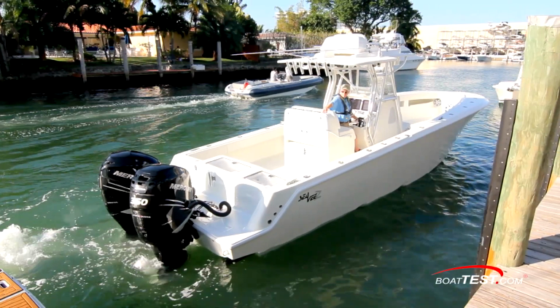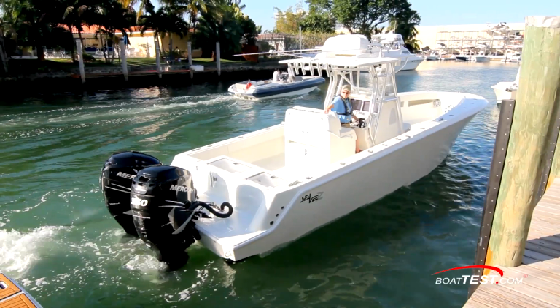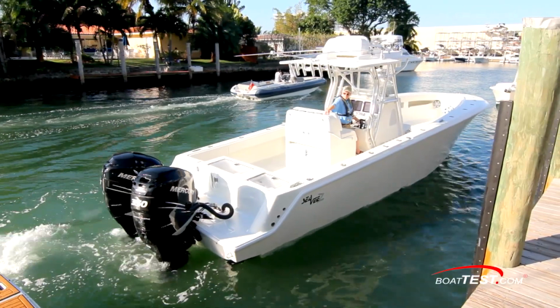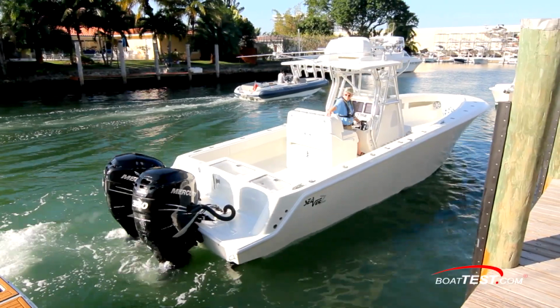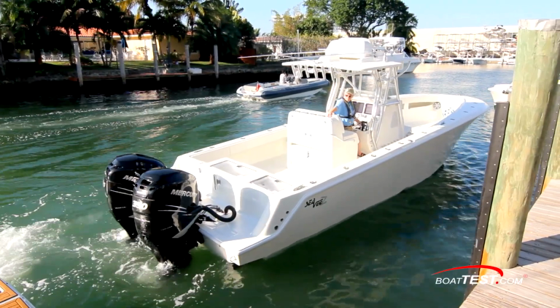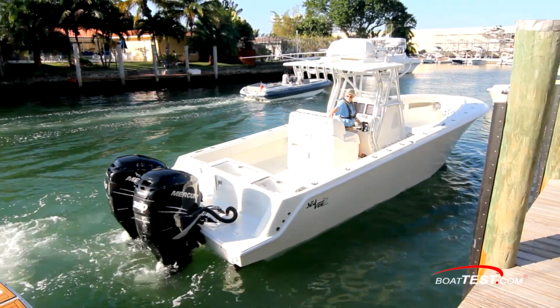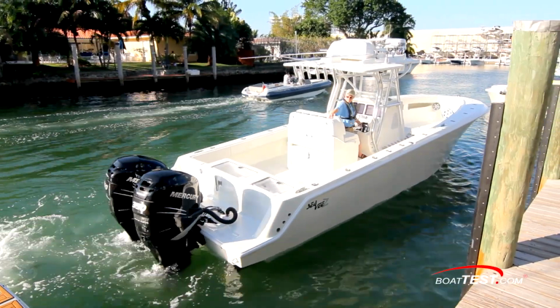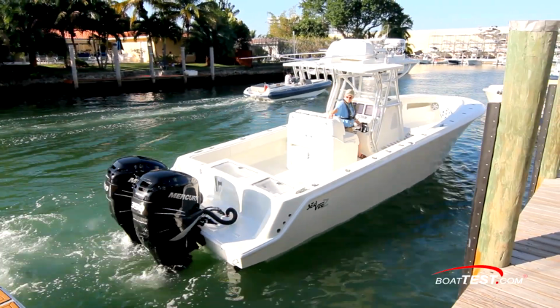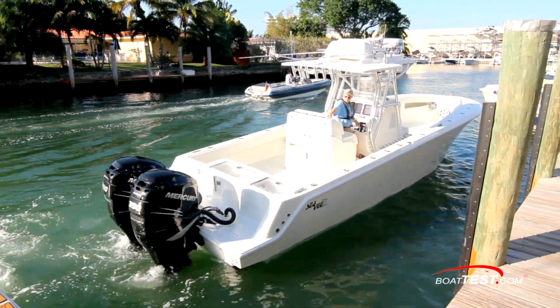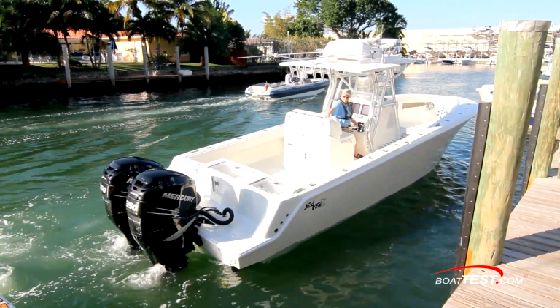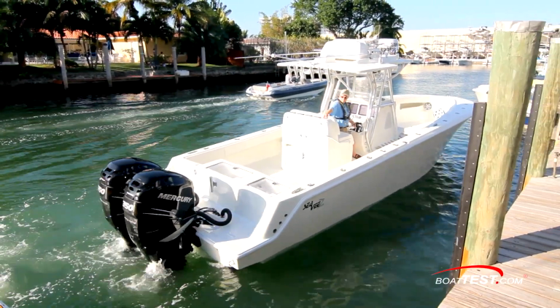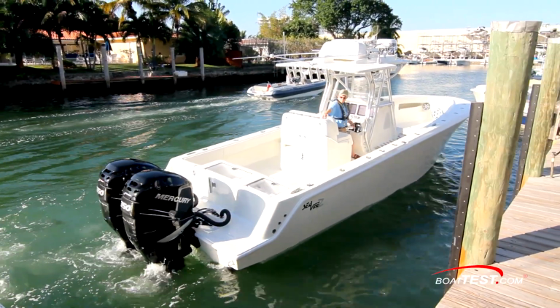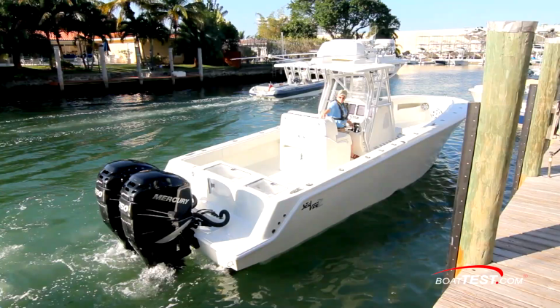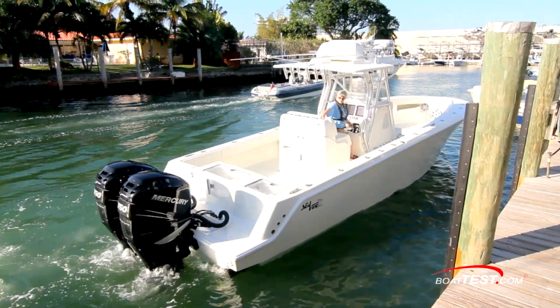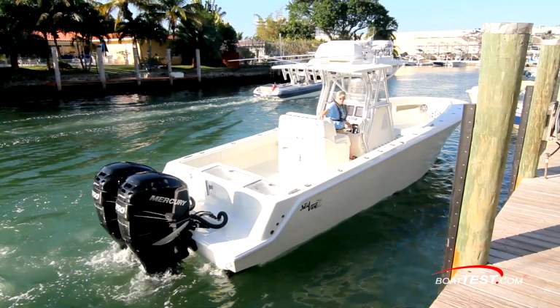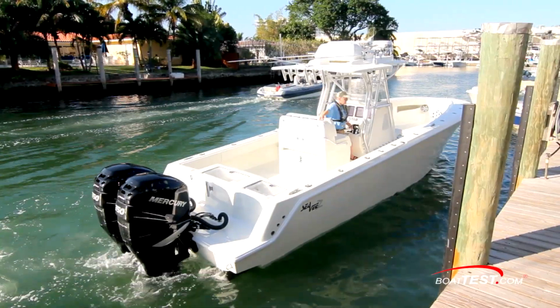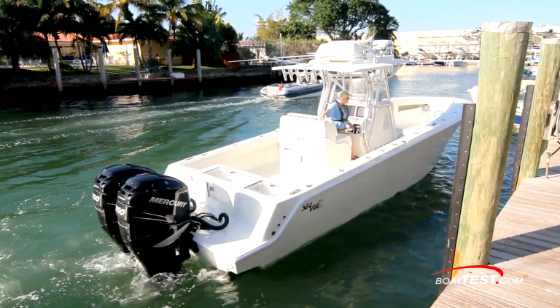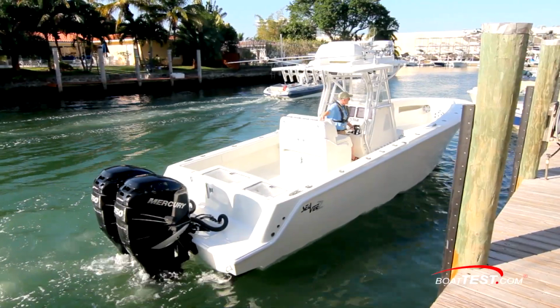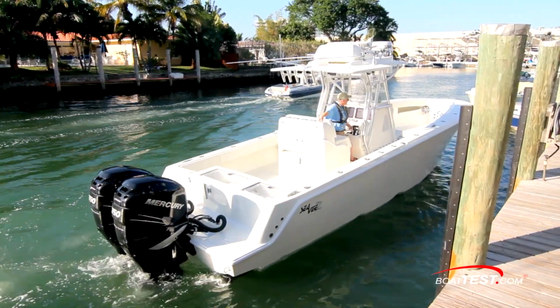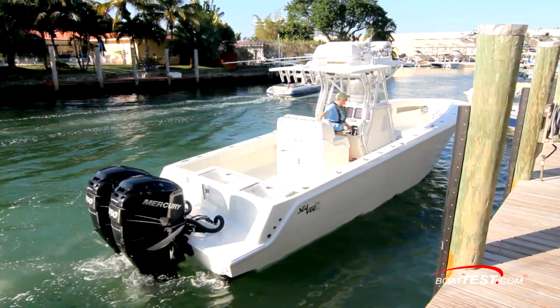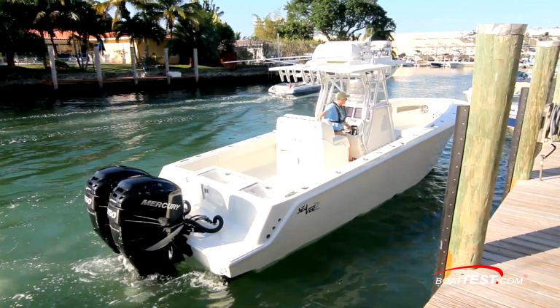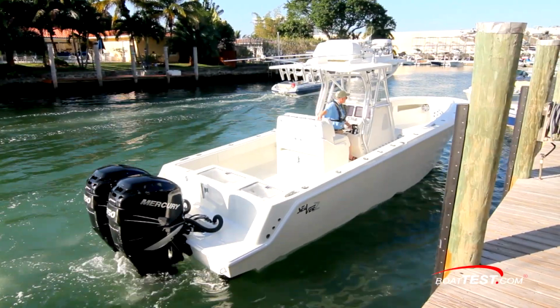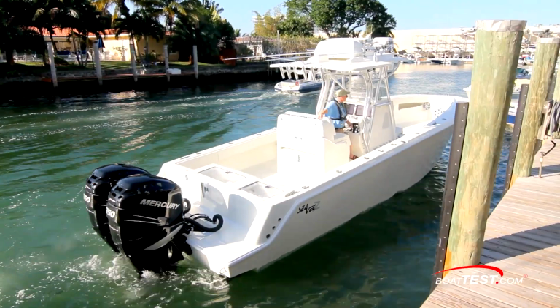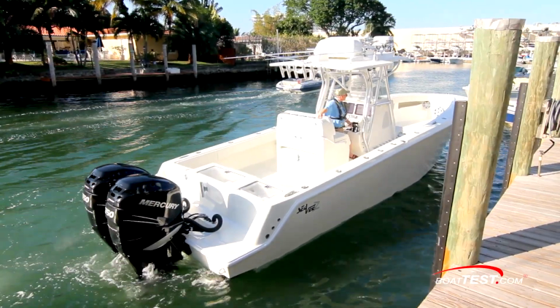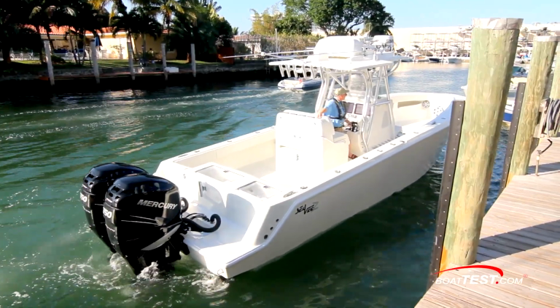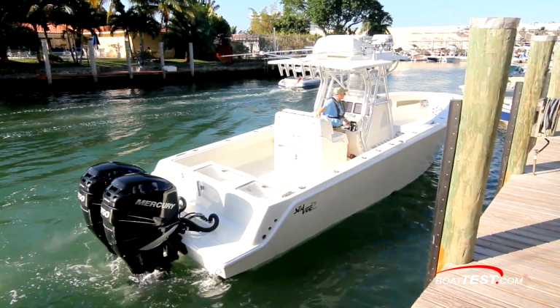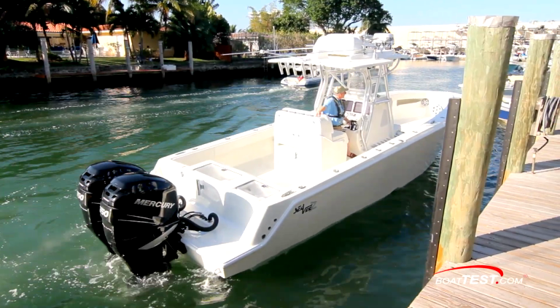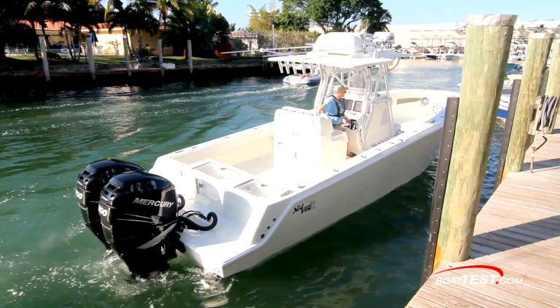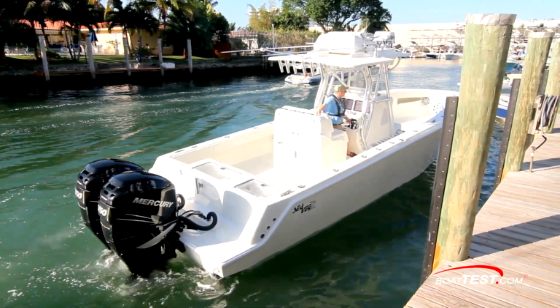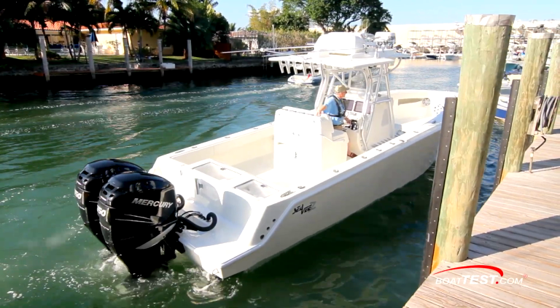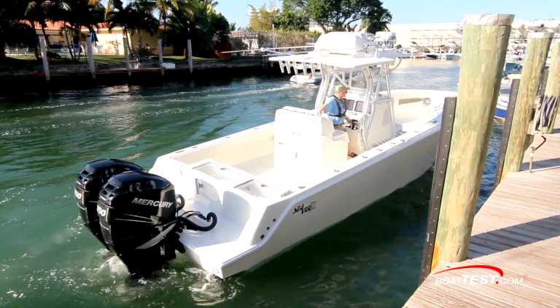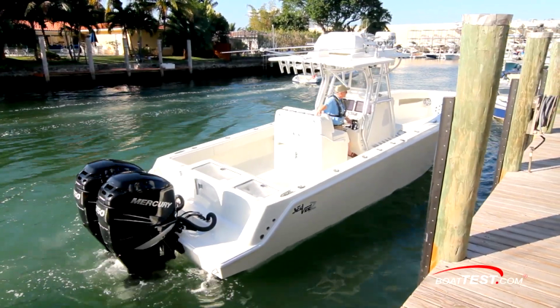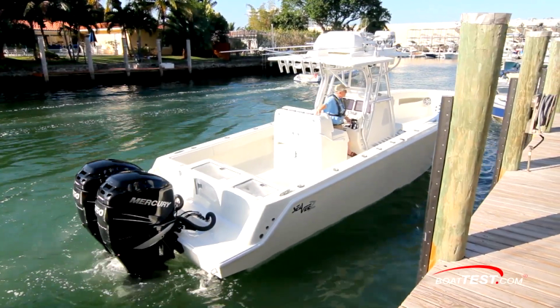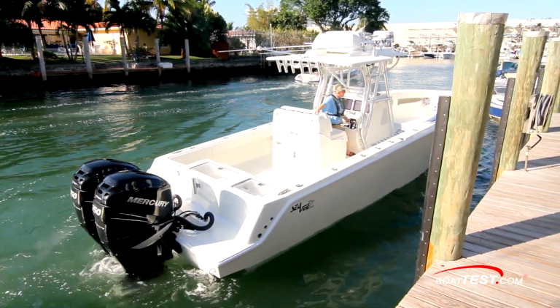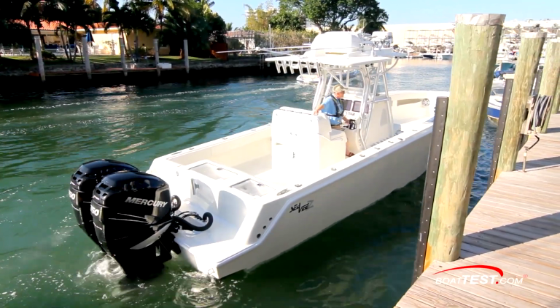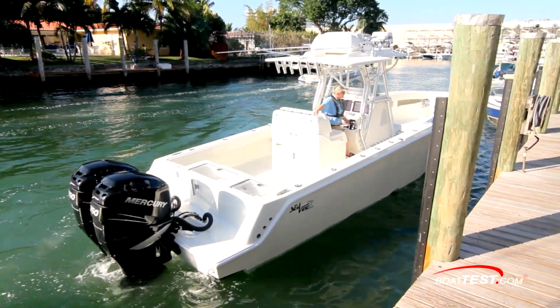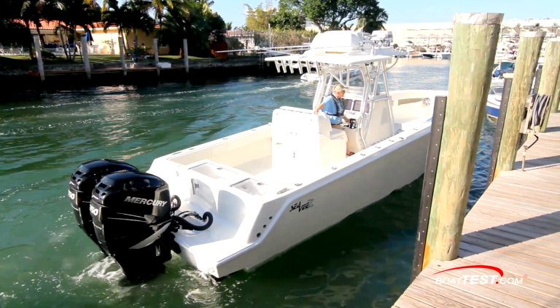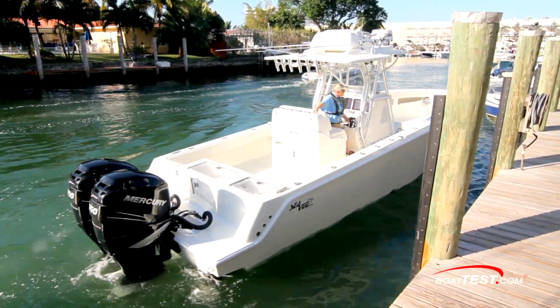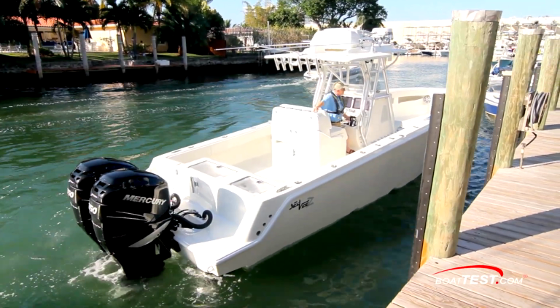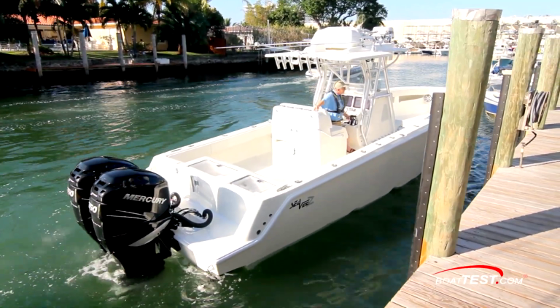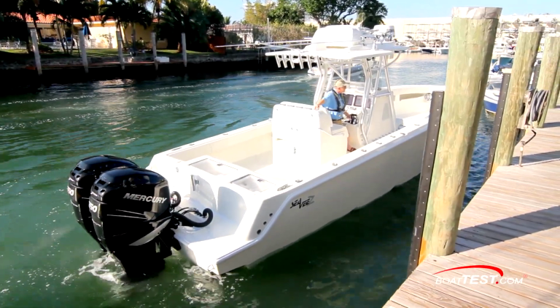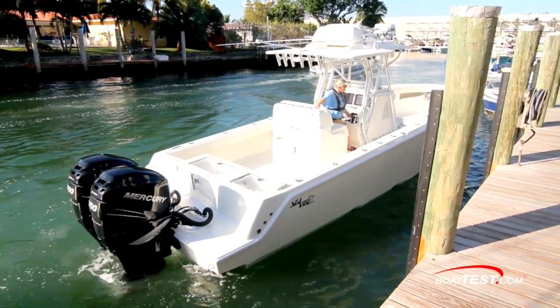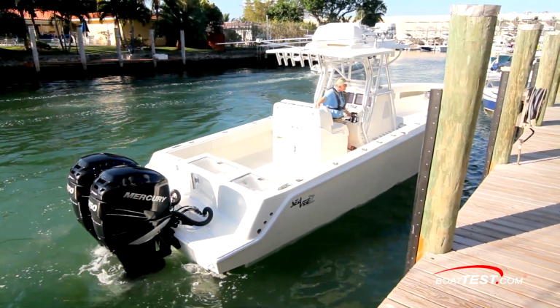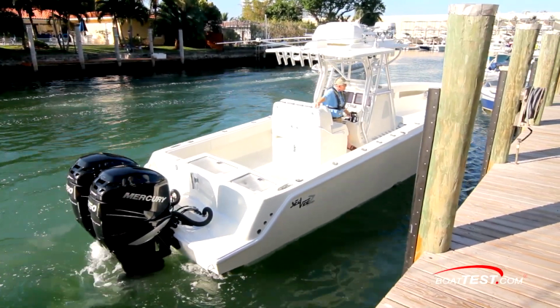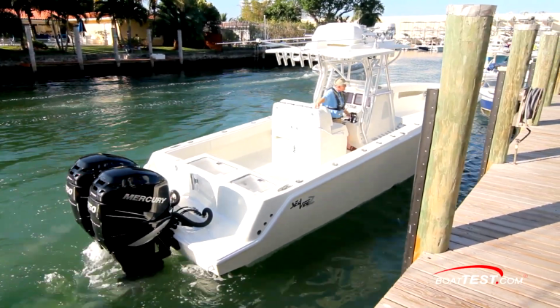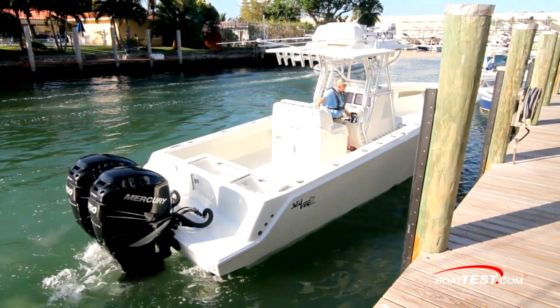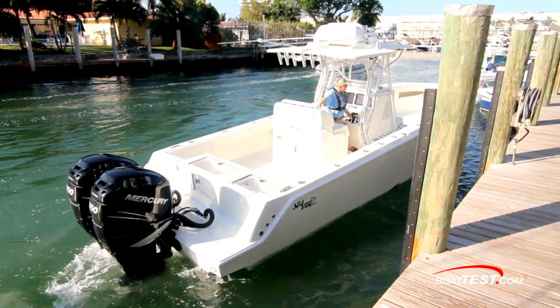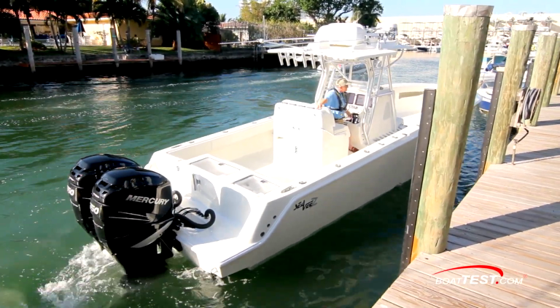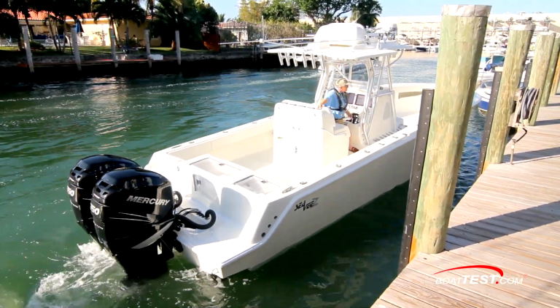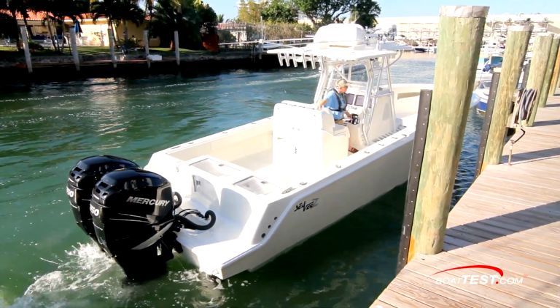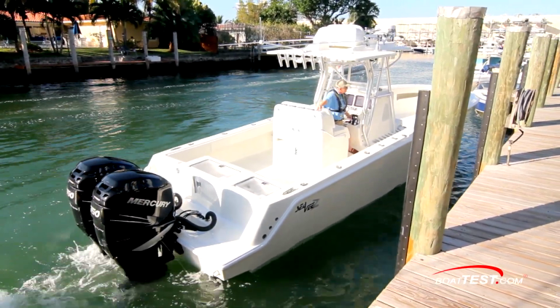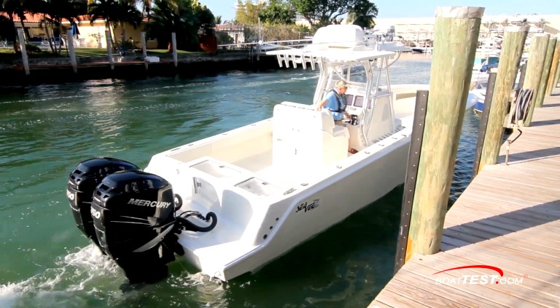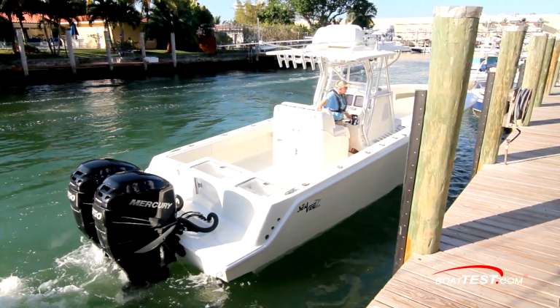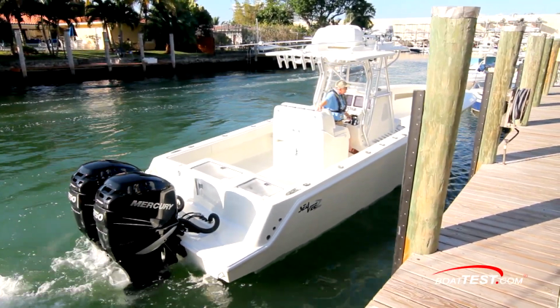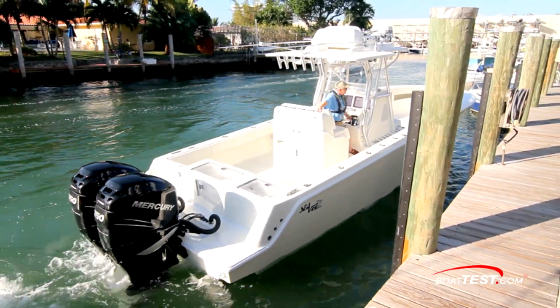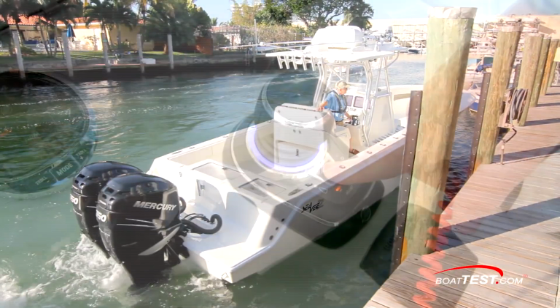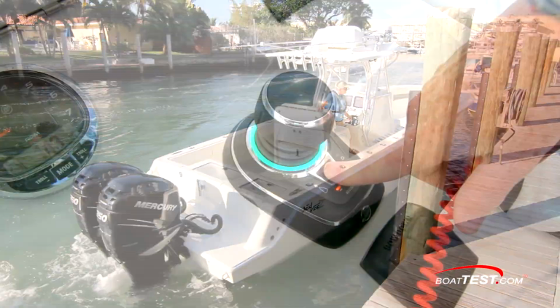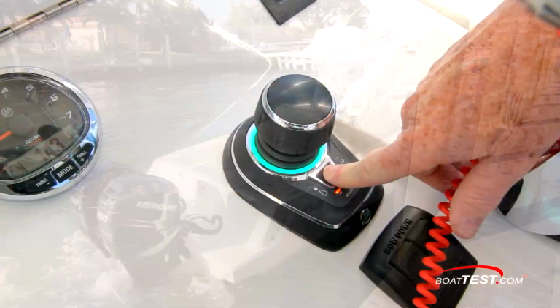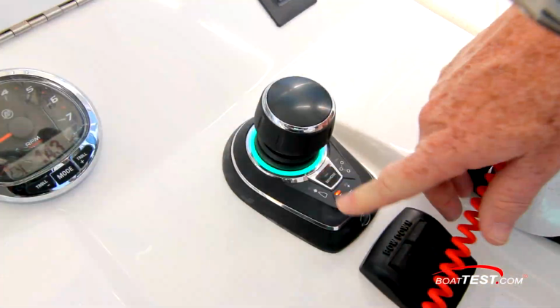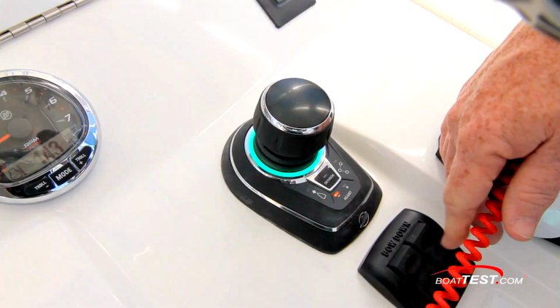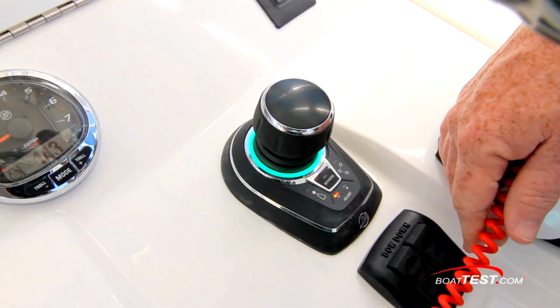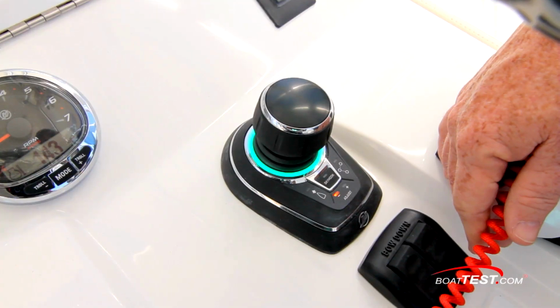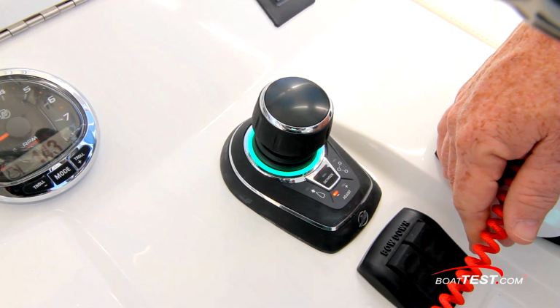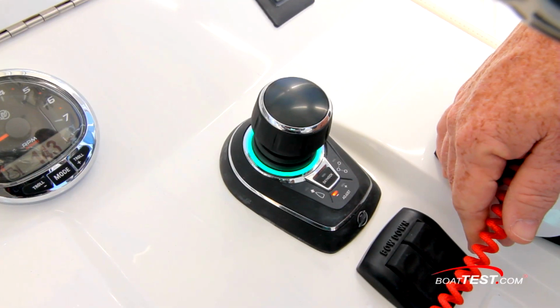This will give full maneuverability around the dock for boats with two to four outboards. Let's start by looking at the components, beginning with the joystick.